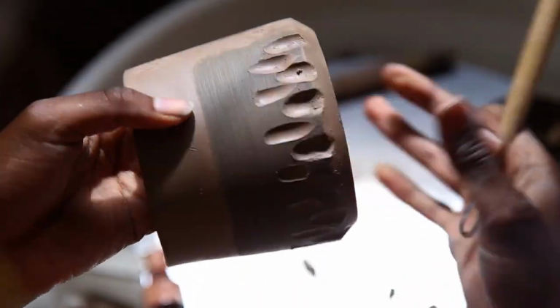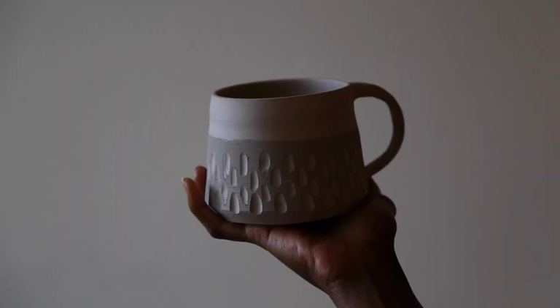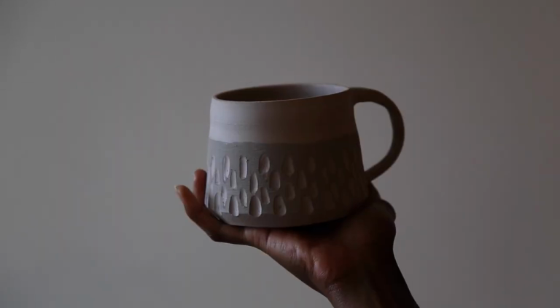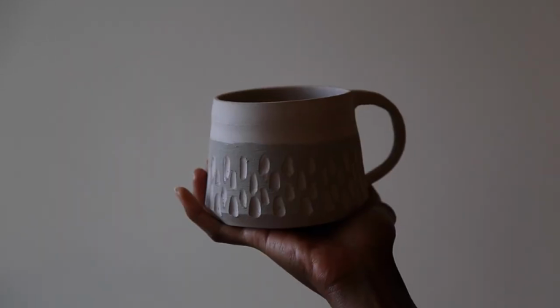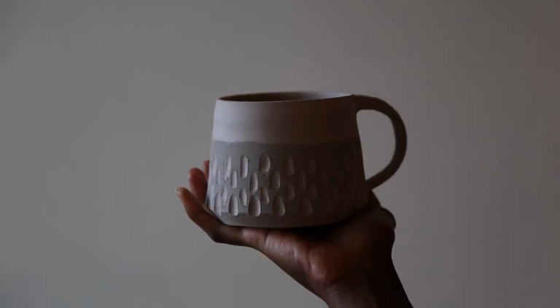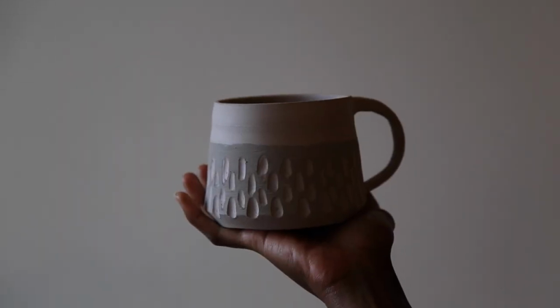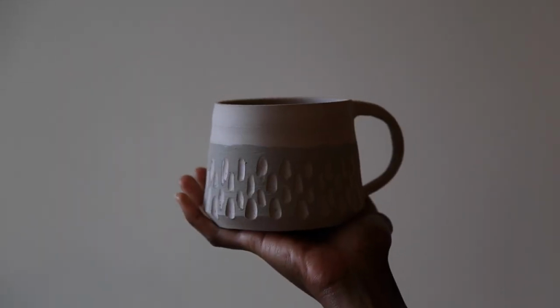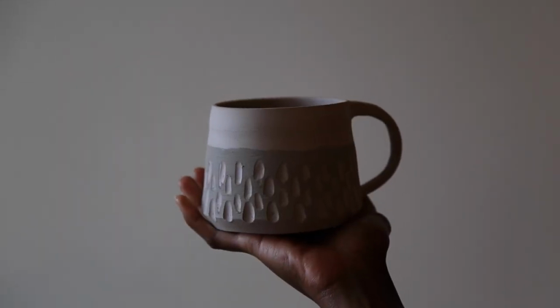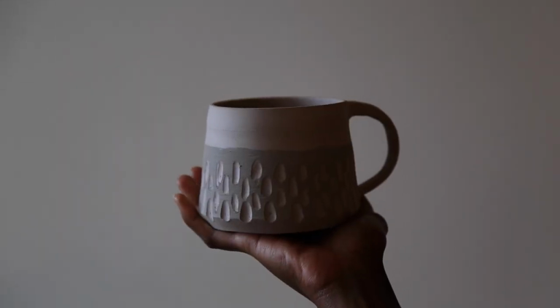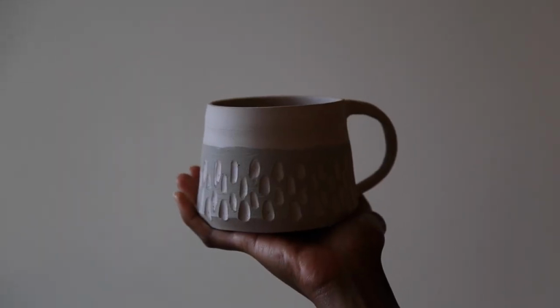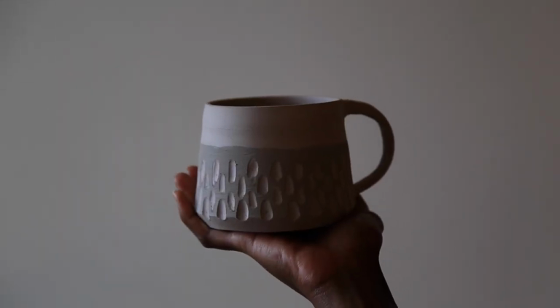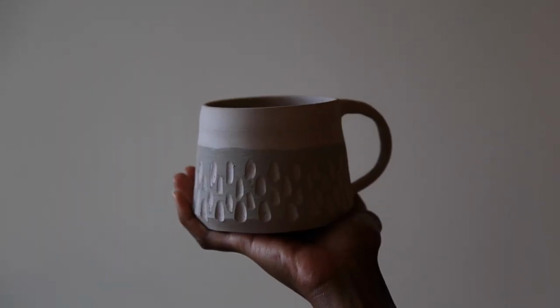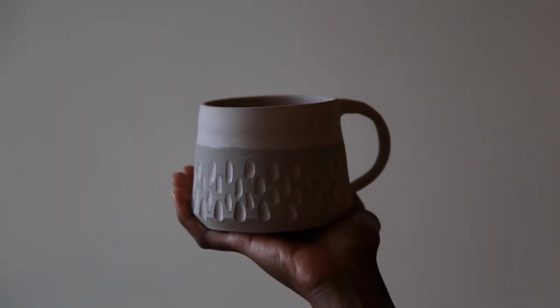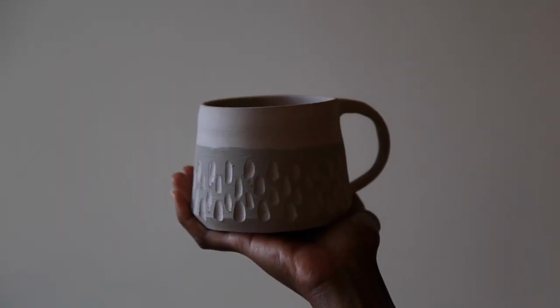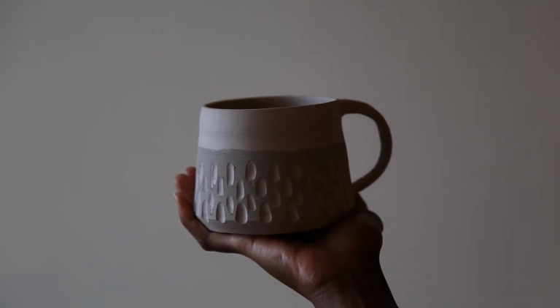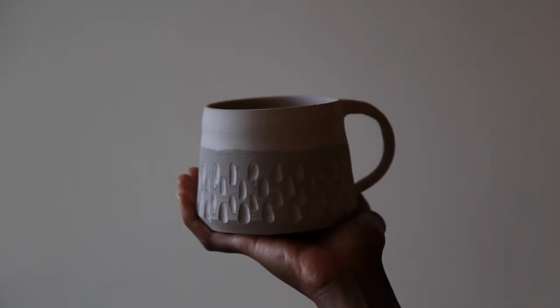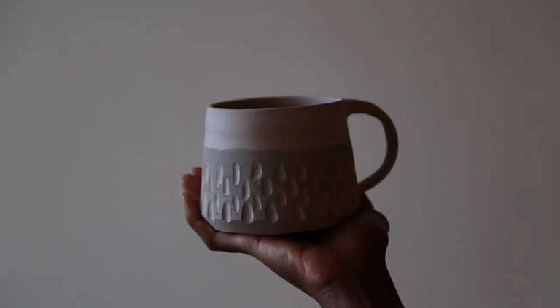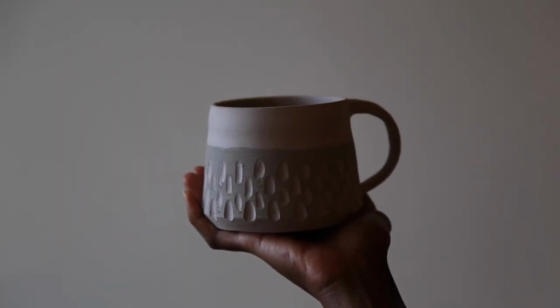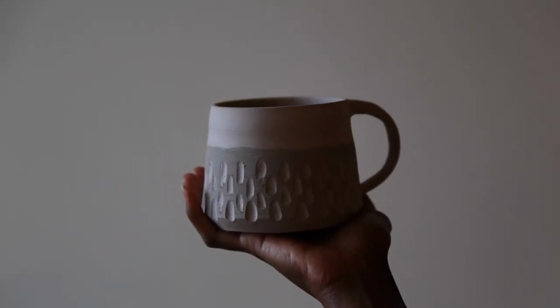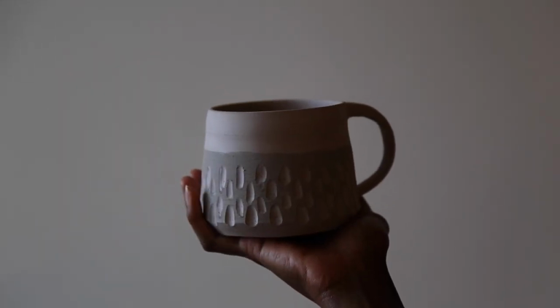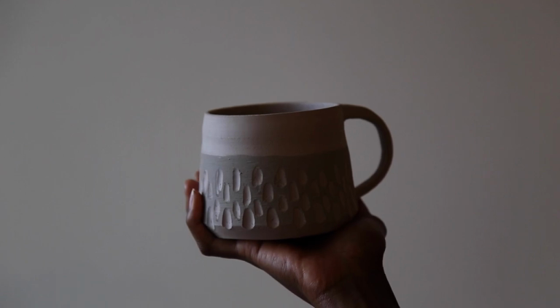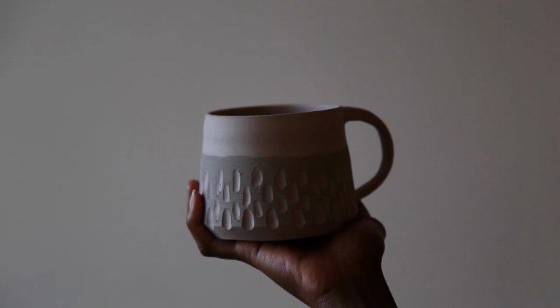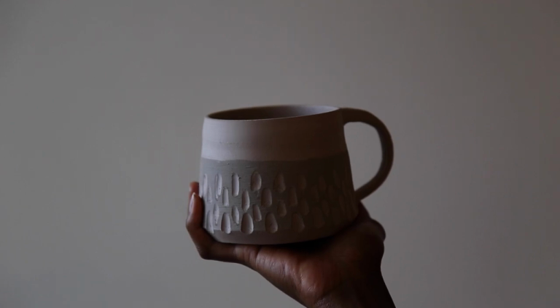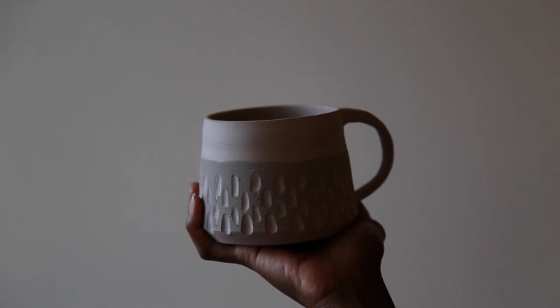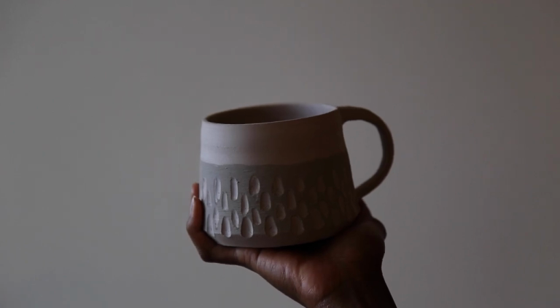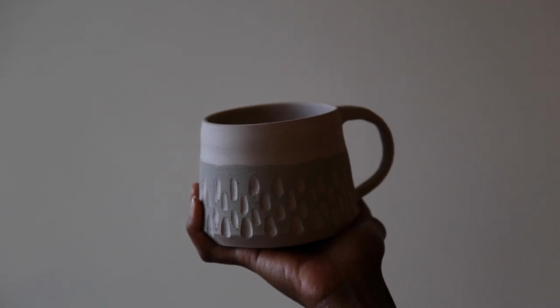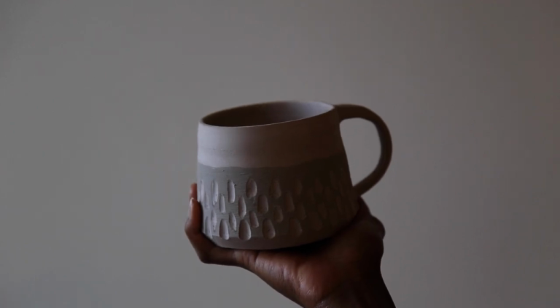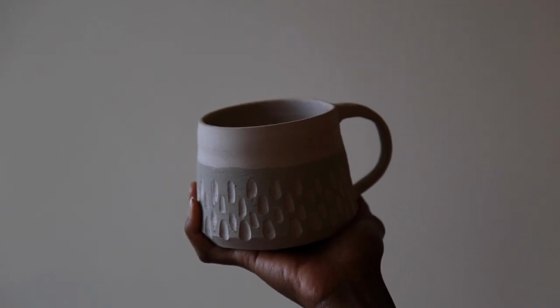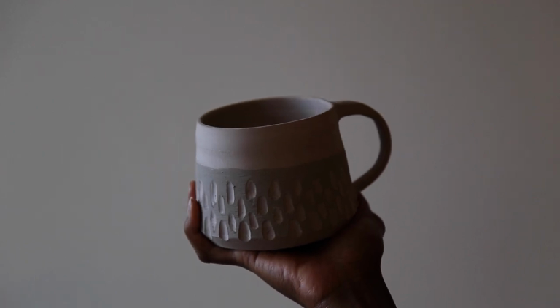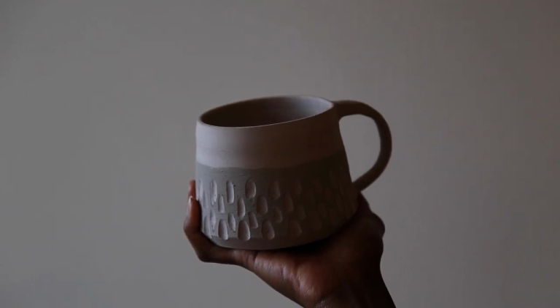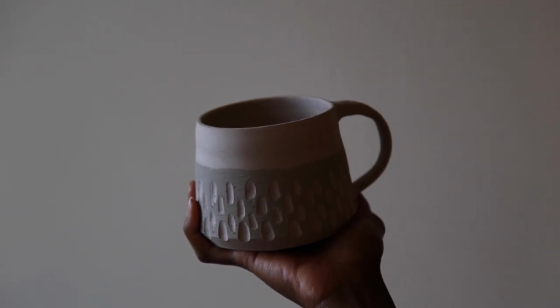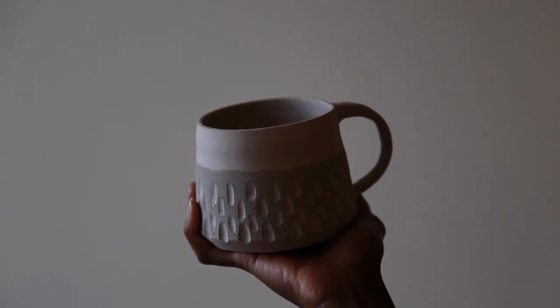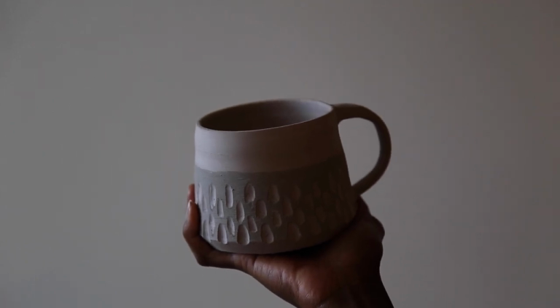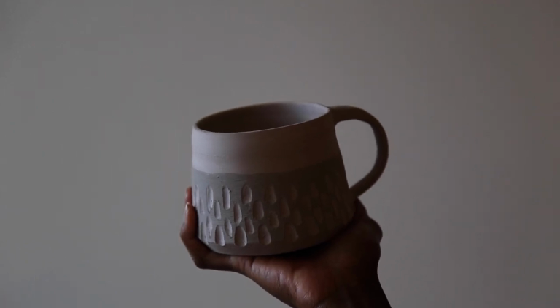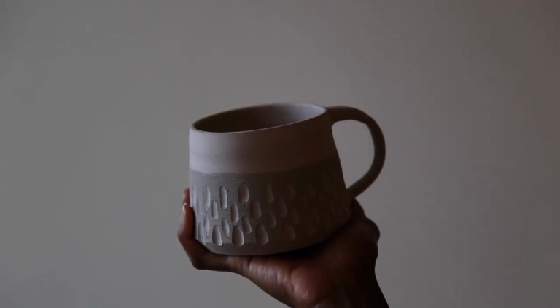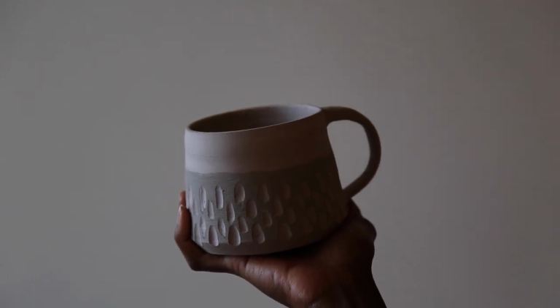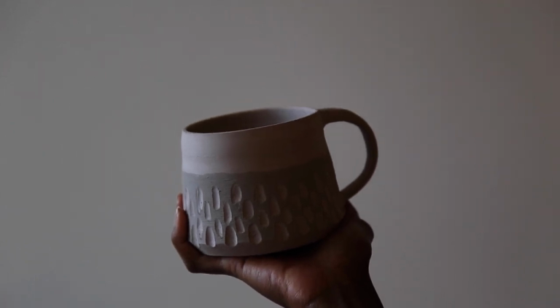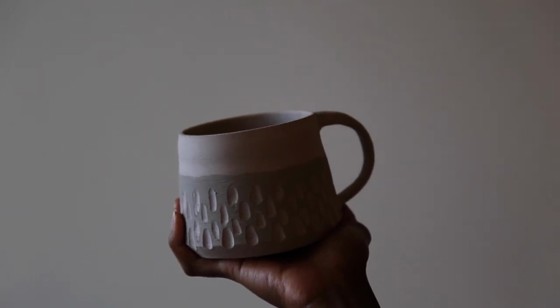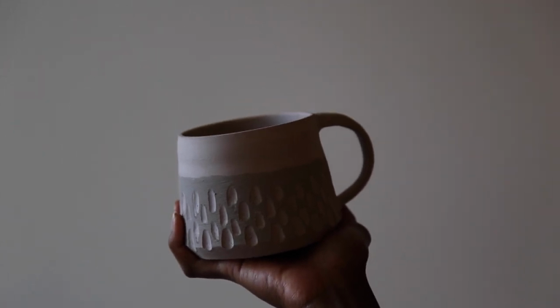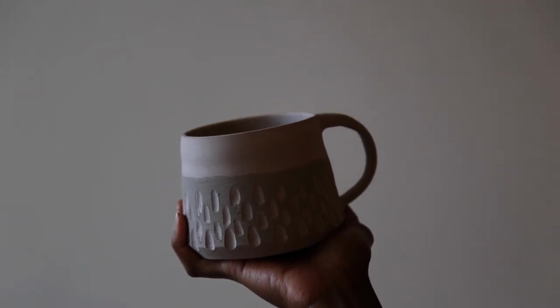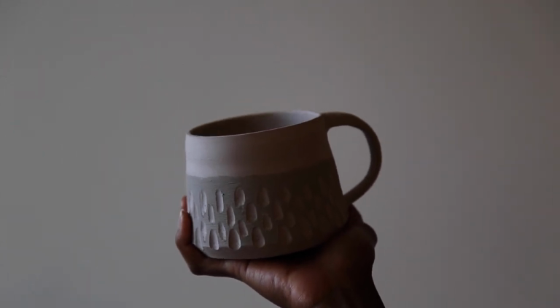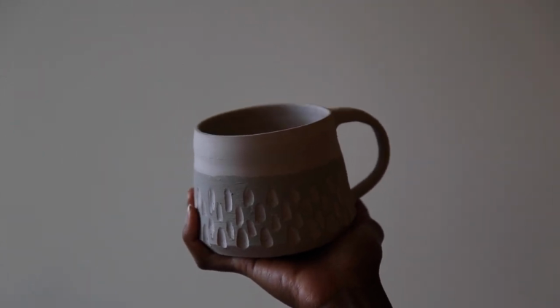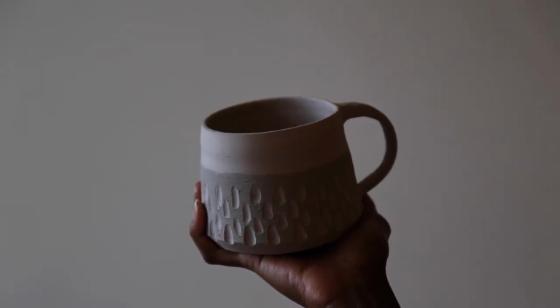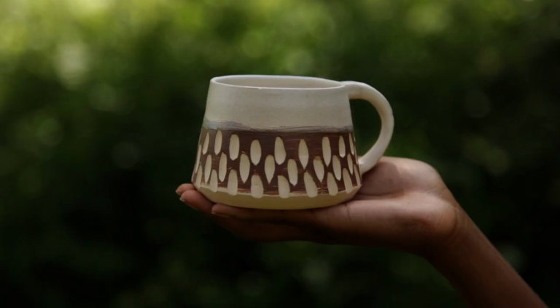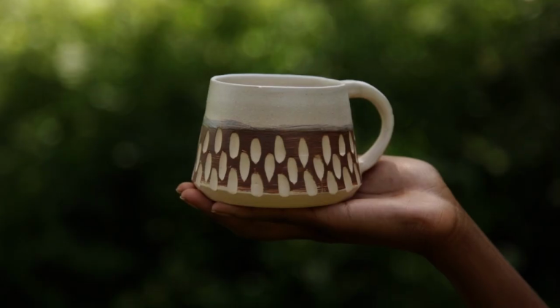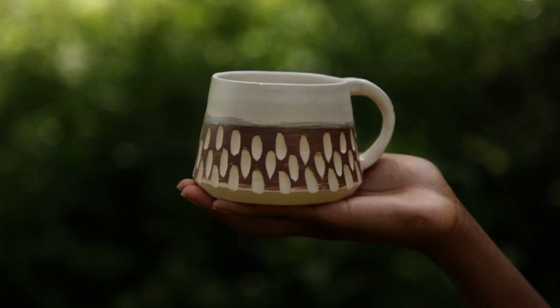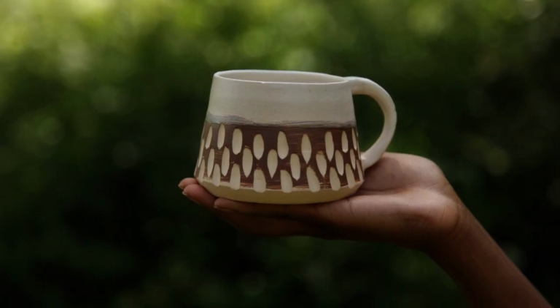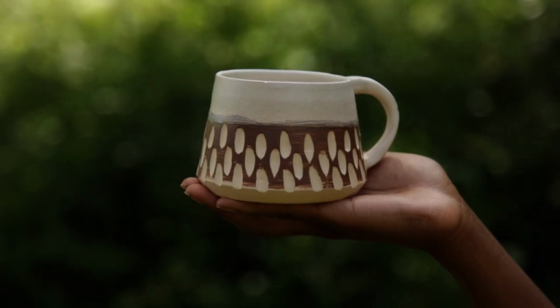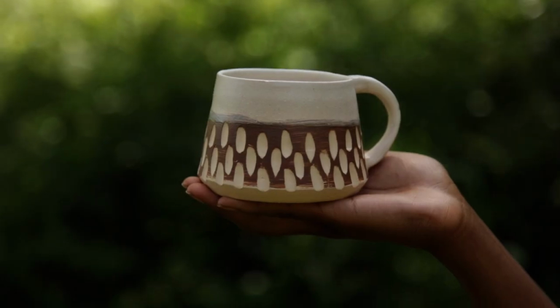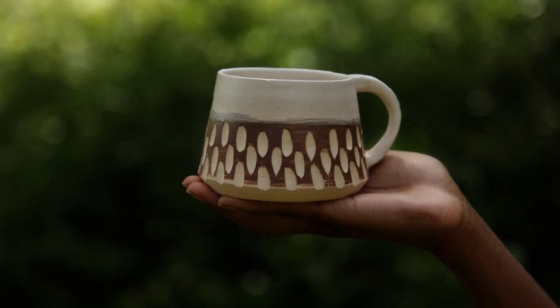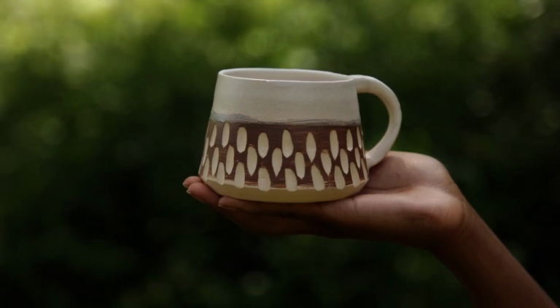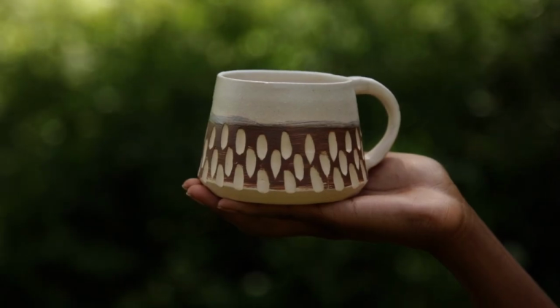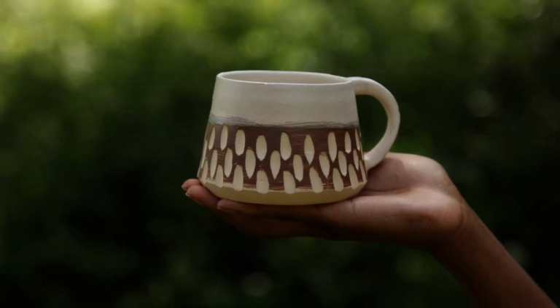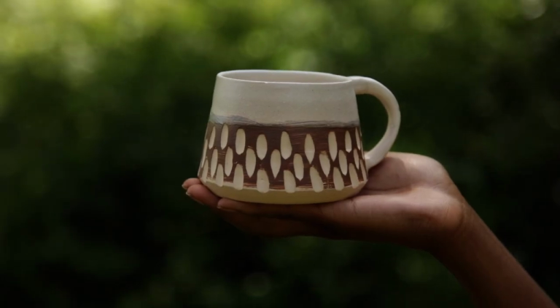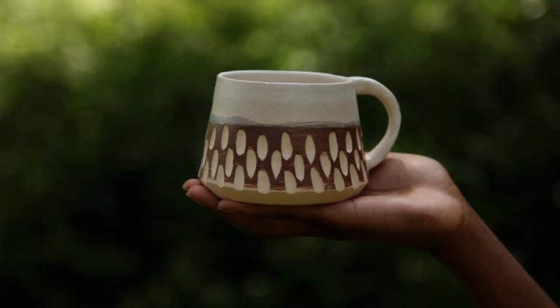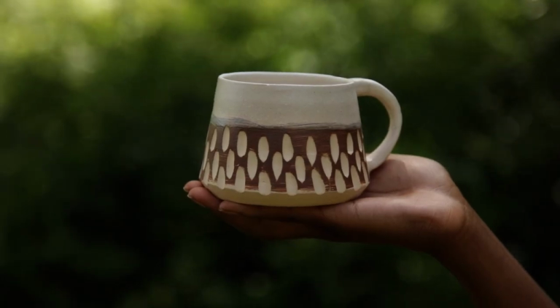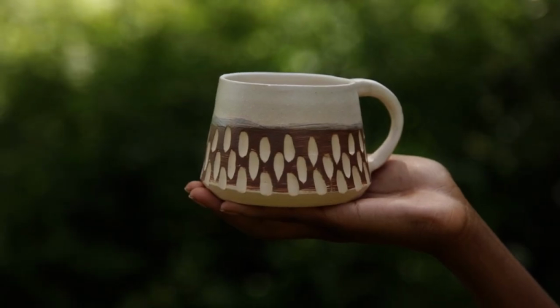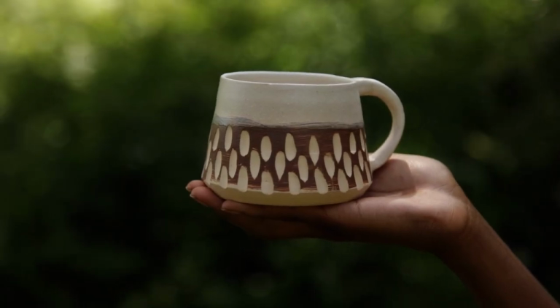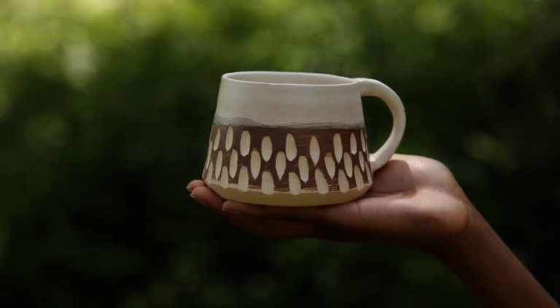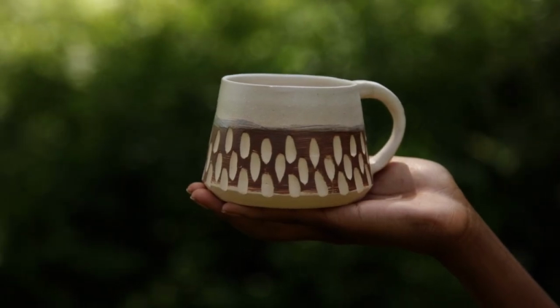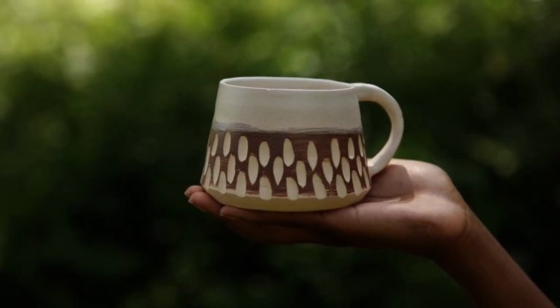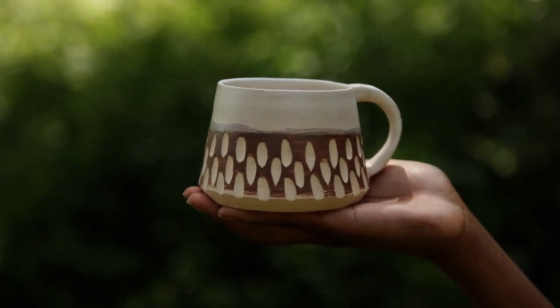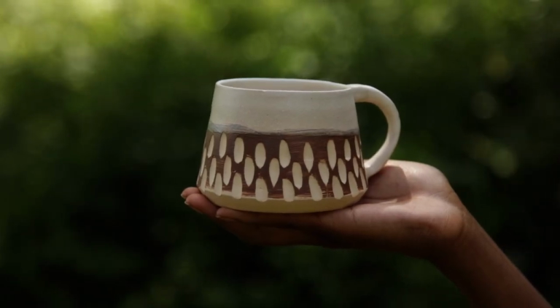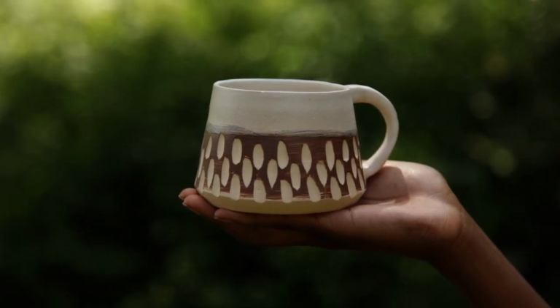This is what it looks like in its very dry but greenware state. And here's one after its final firing.